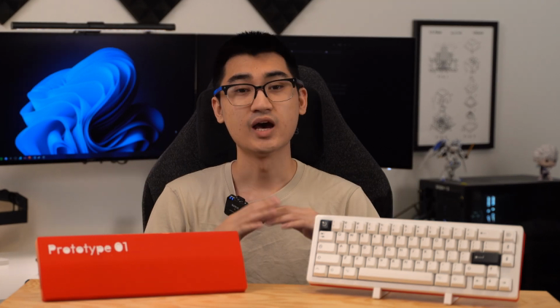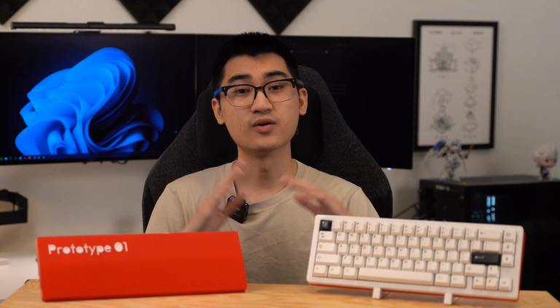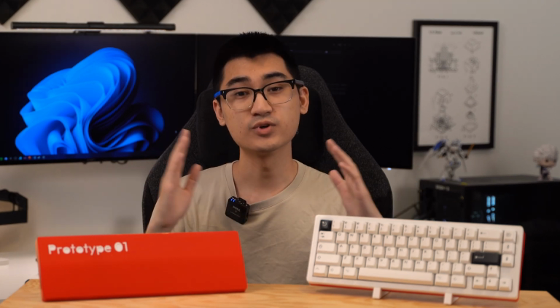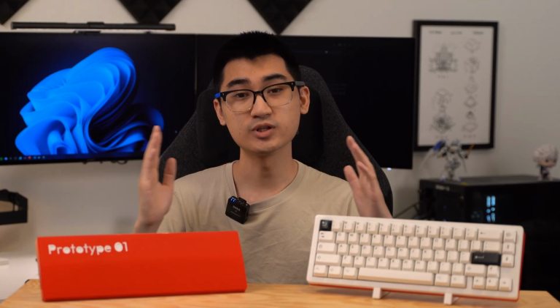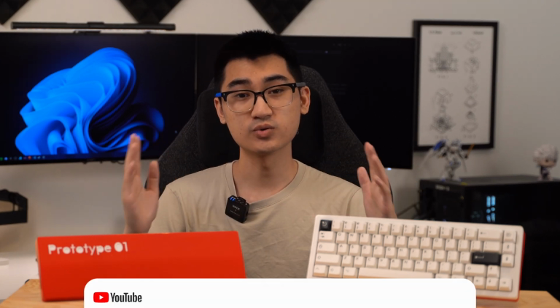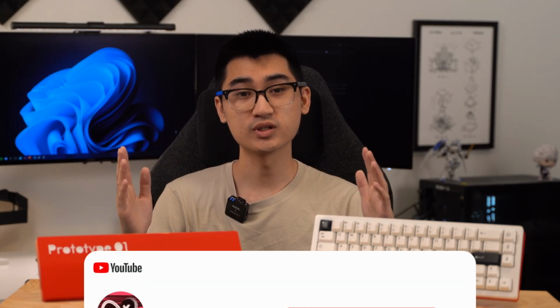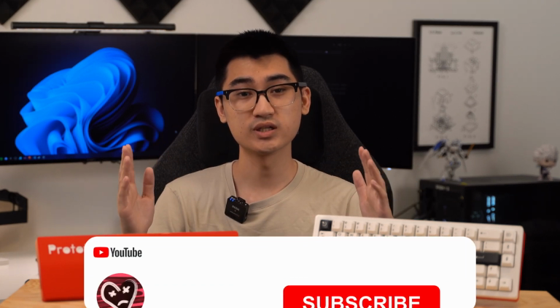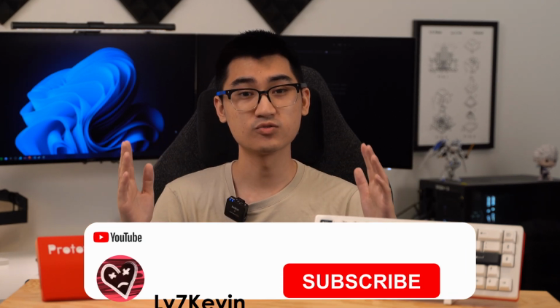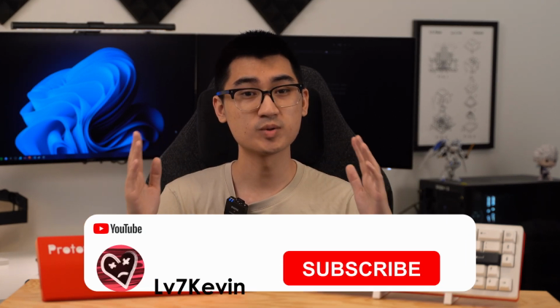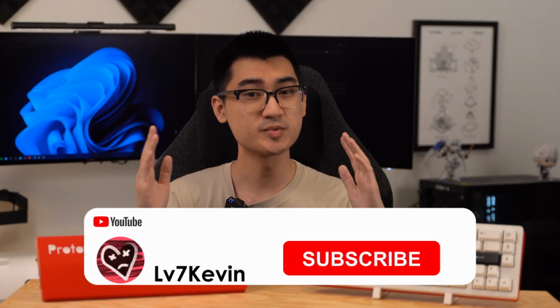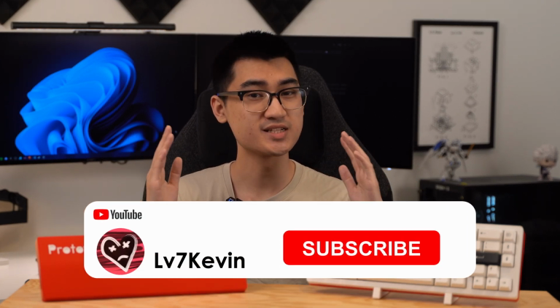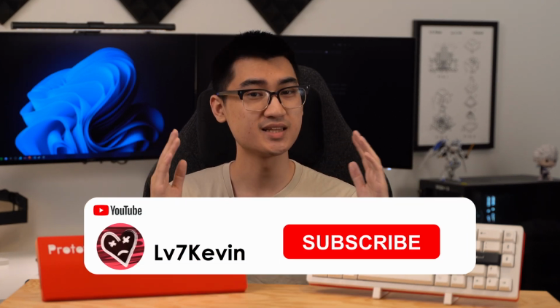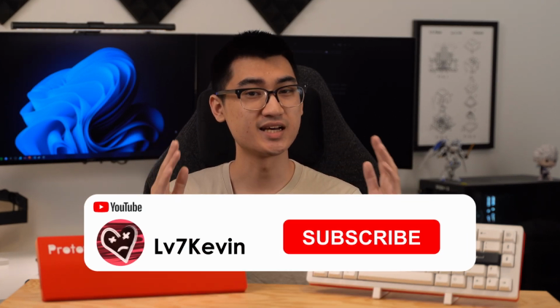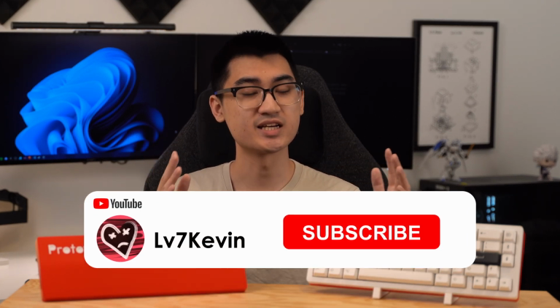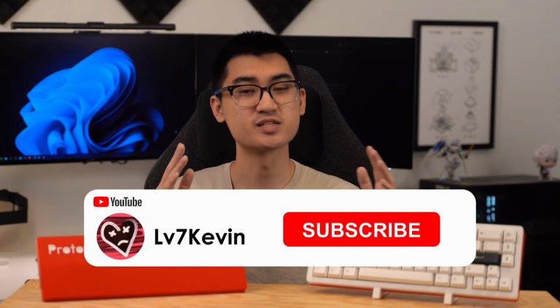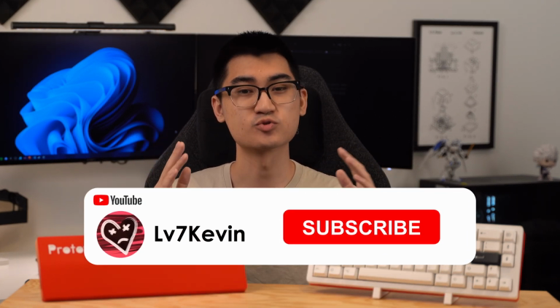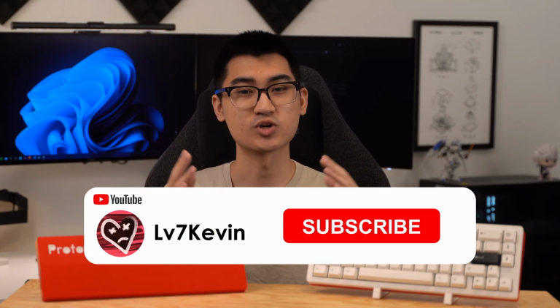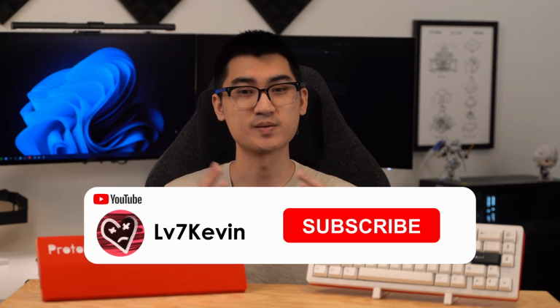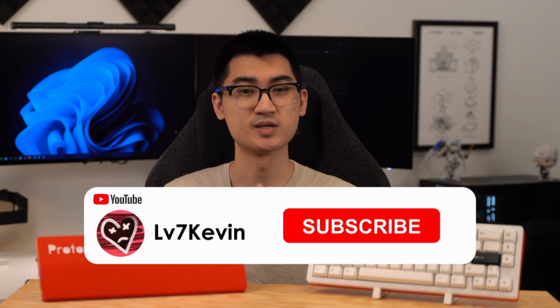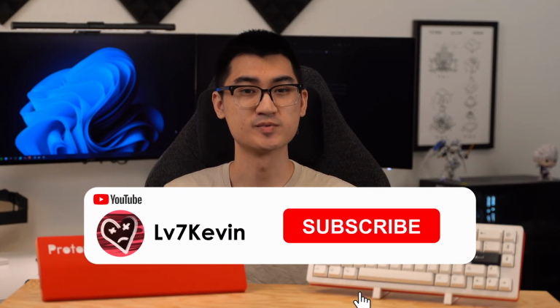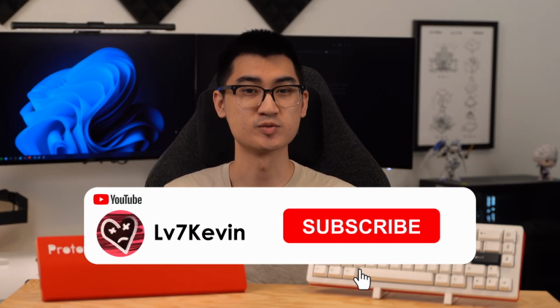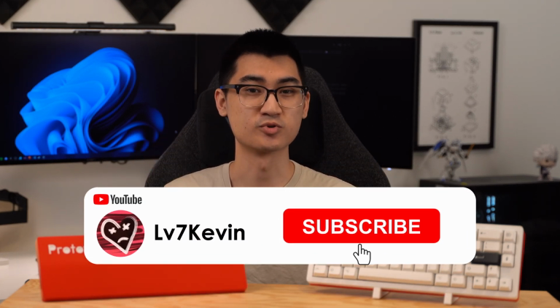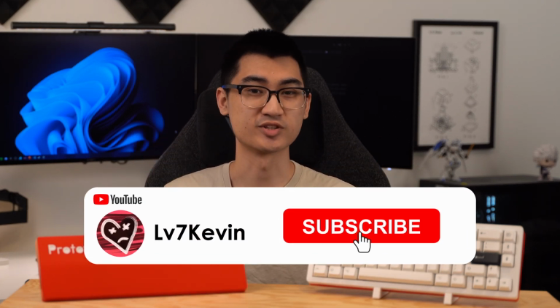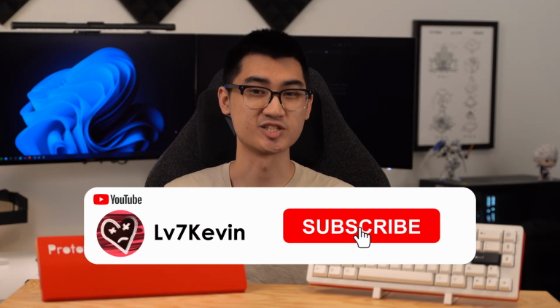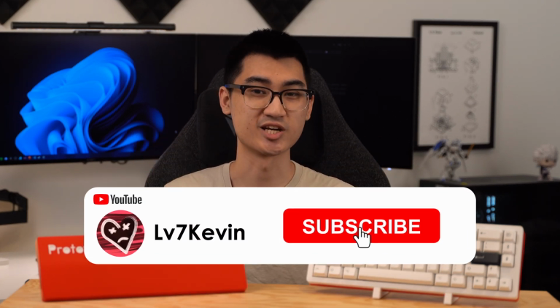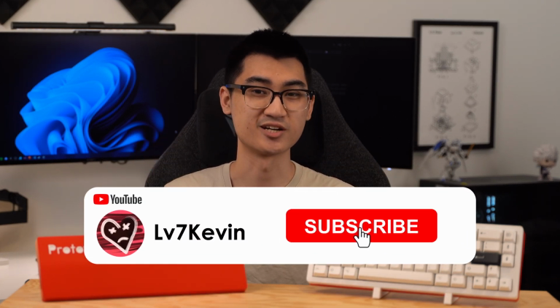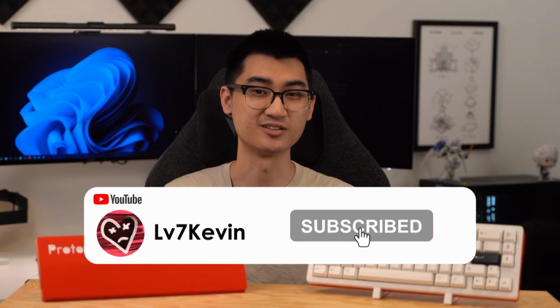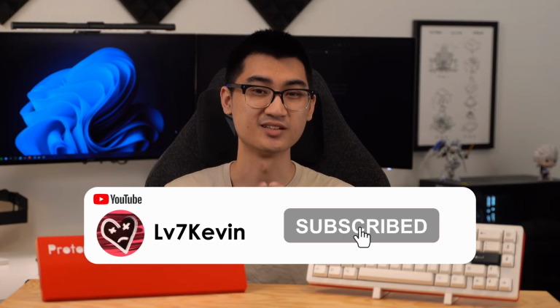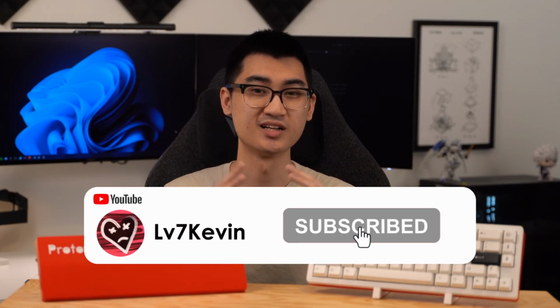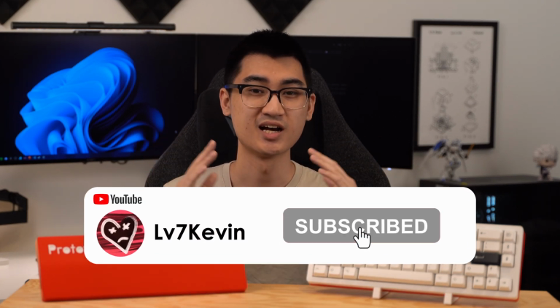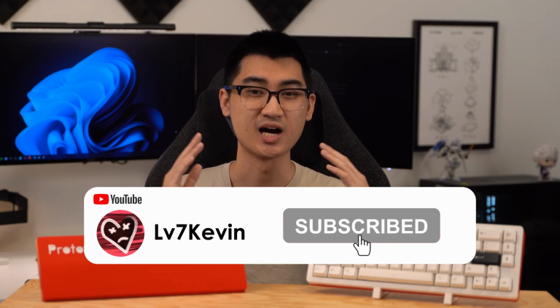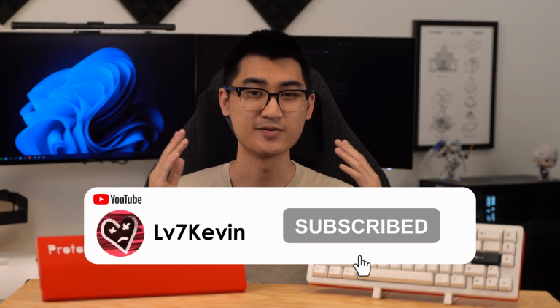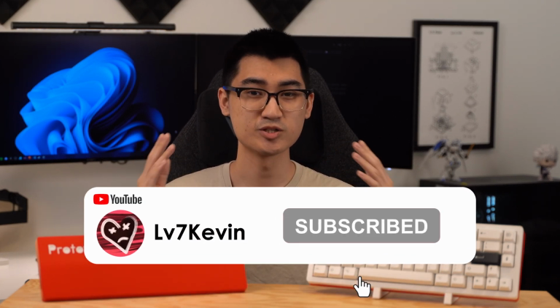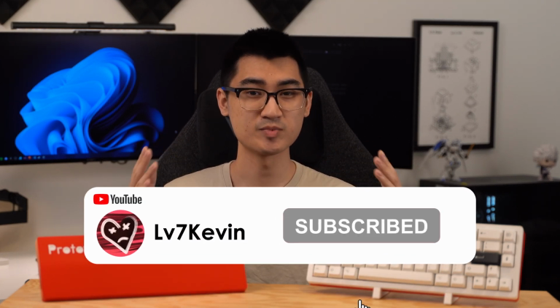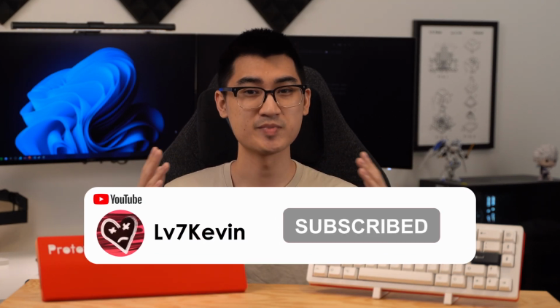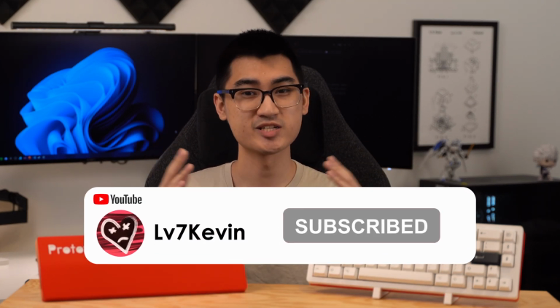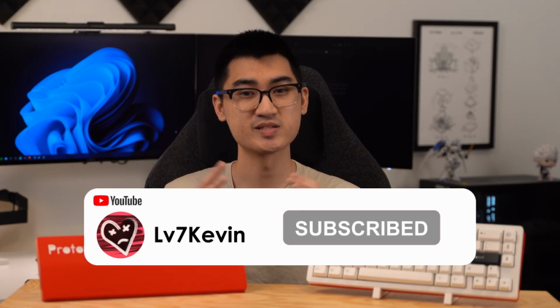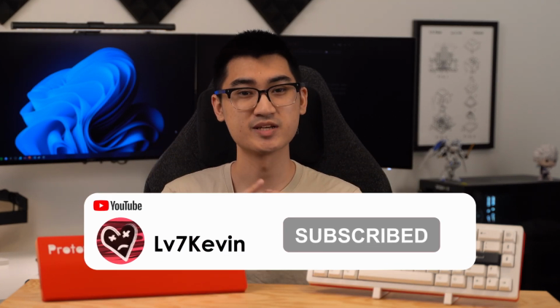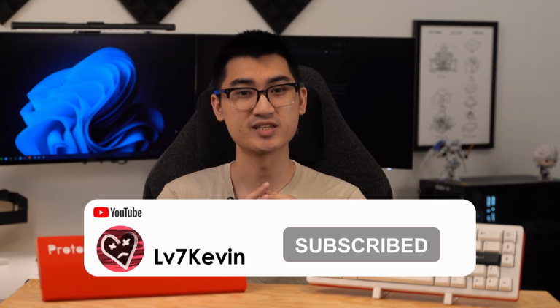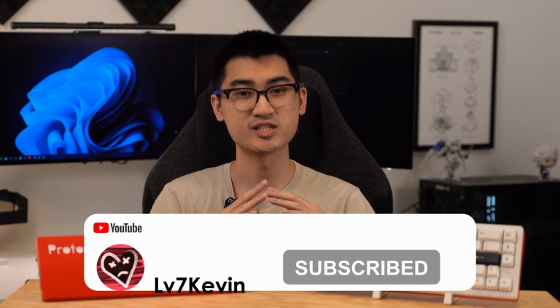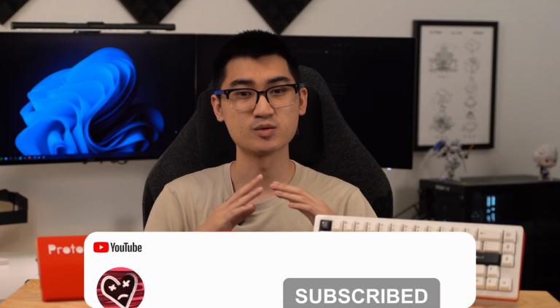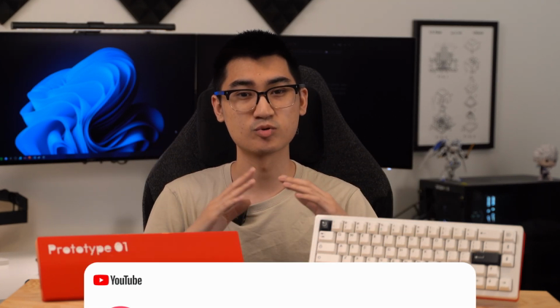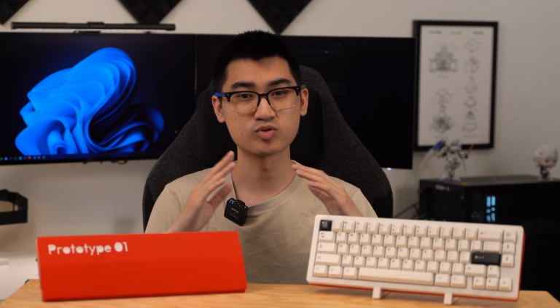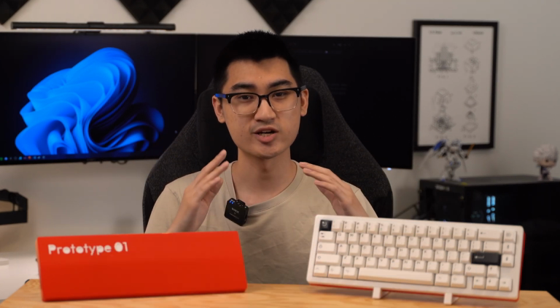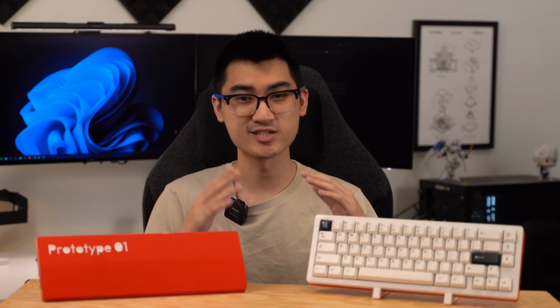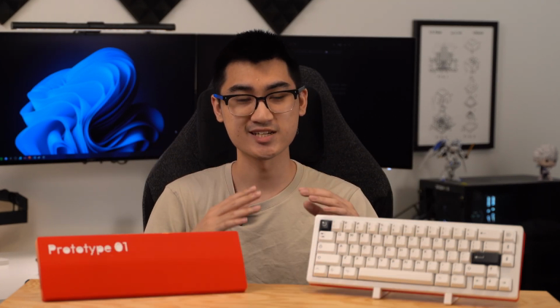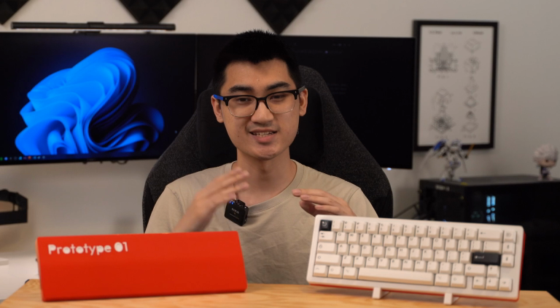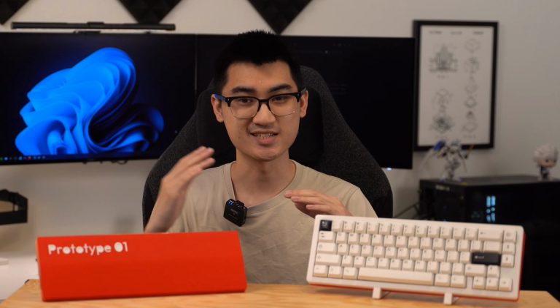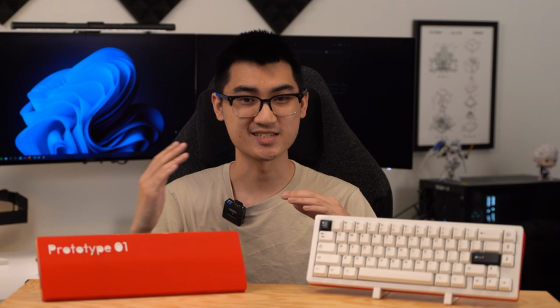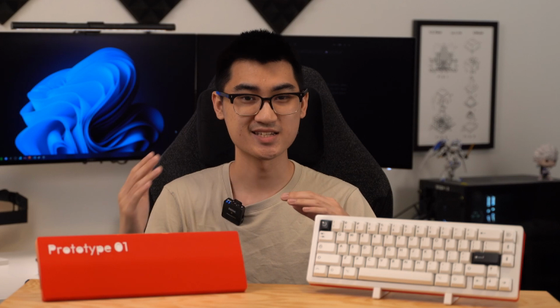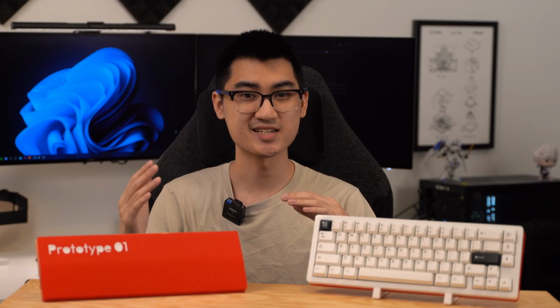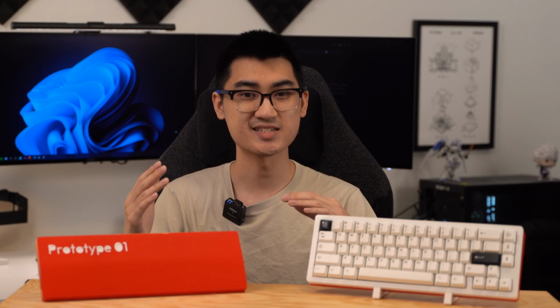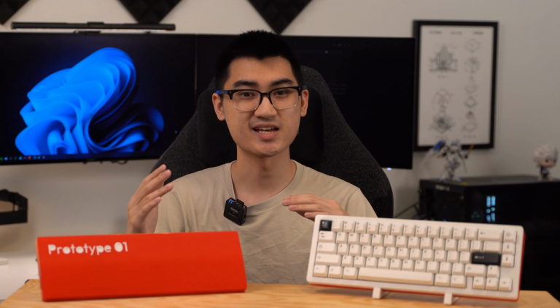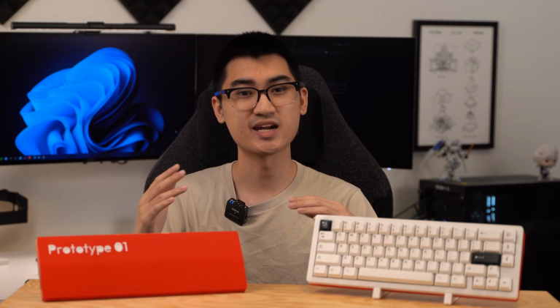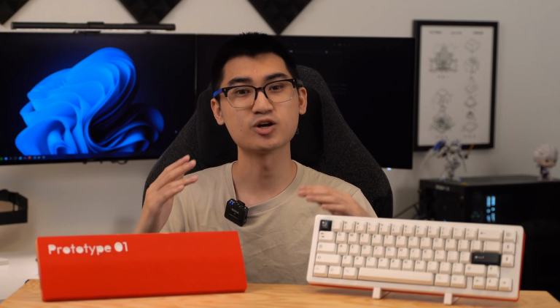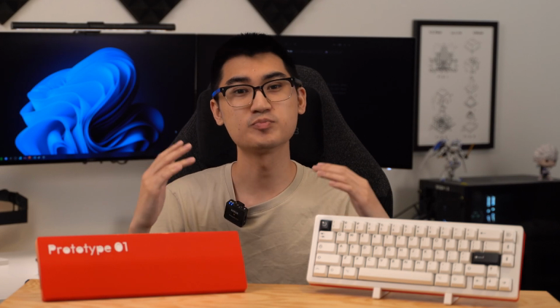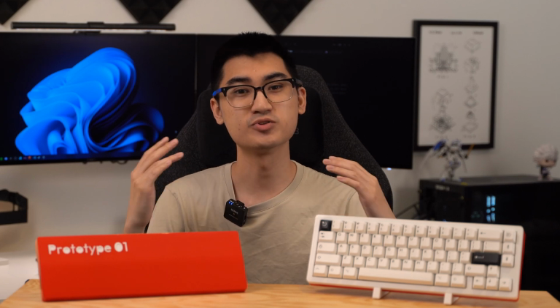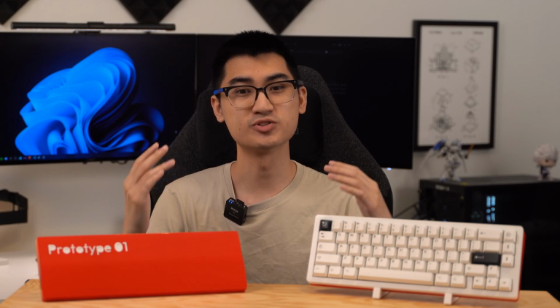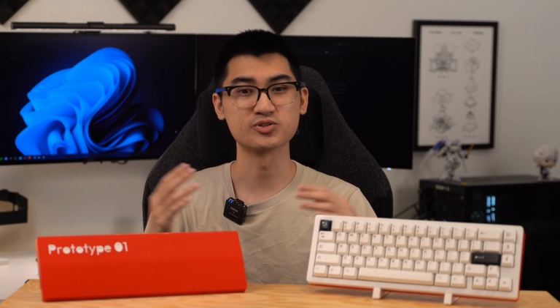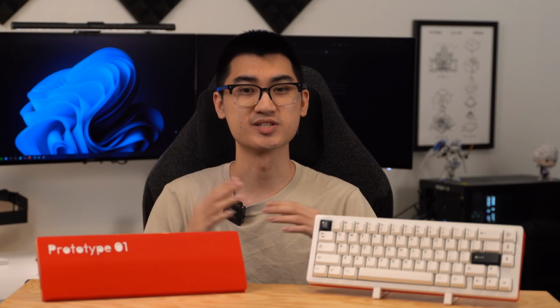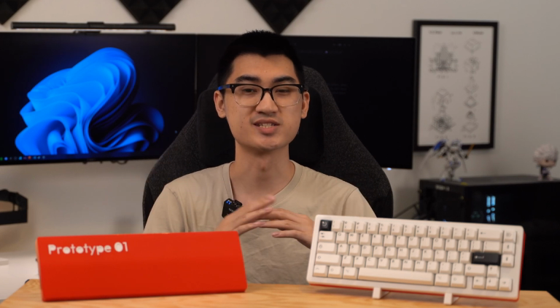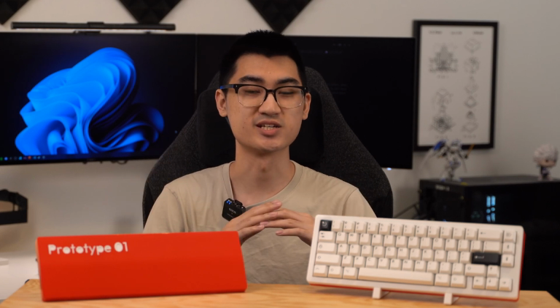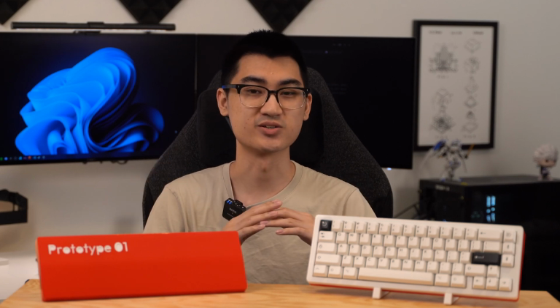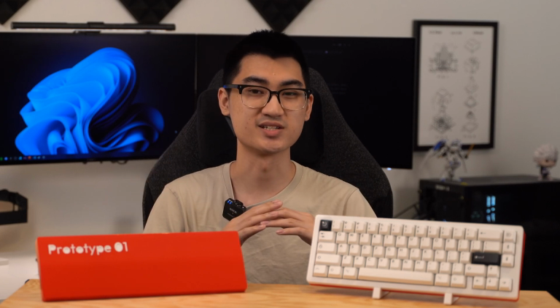And really quickly, remember to like and subscribe to help support the channel. I want to do my best to make this keyboard project a success, and I hope you'll enjoy the series.